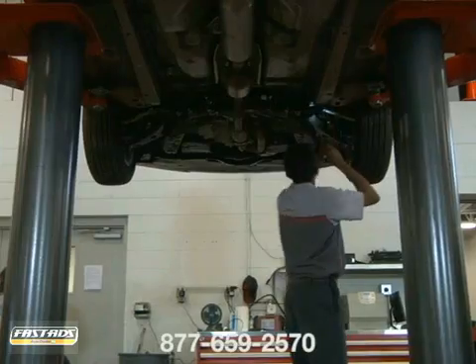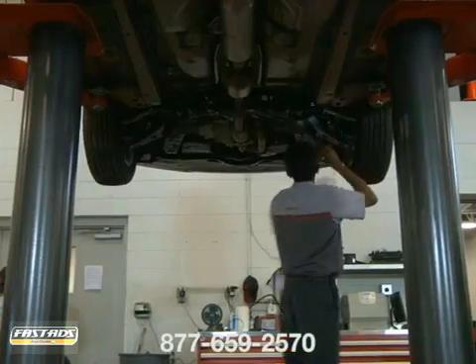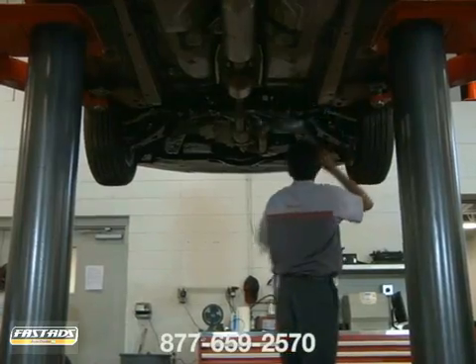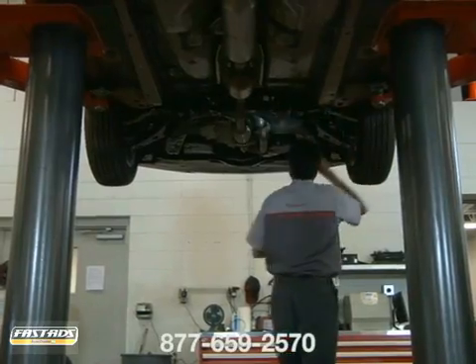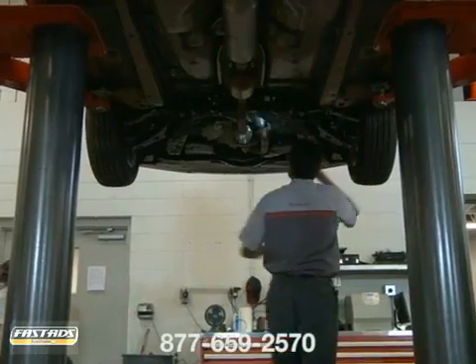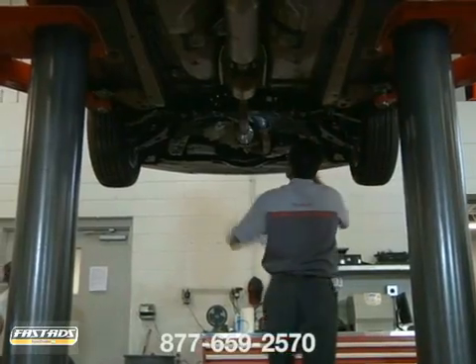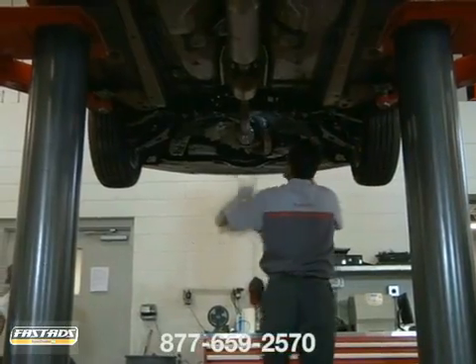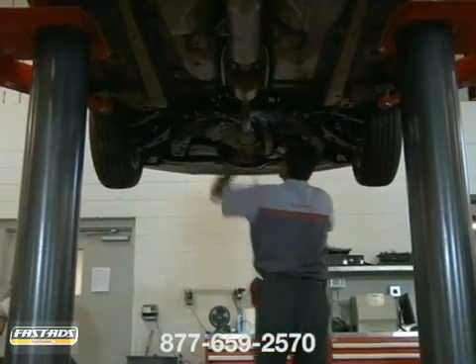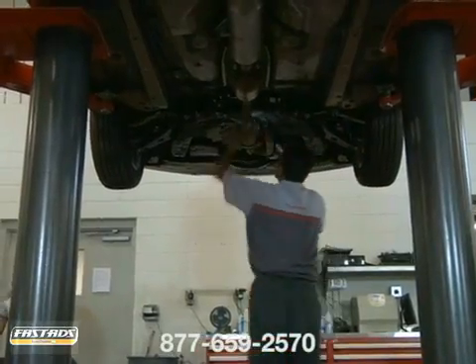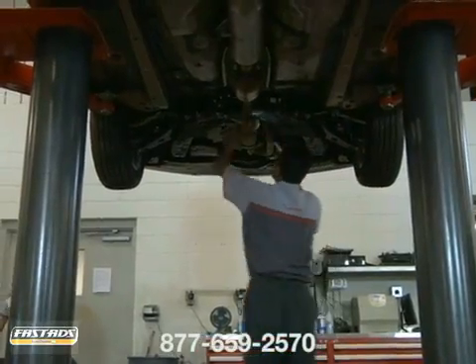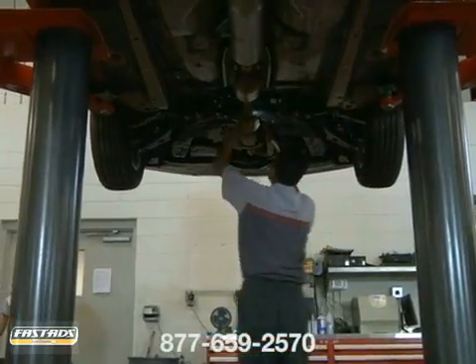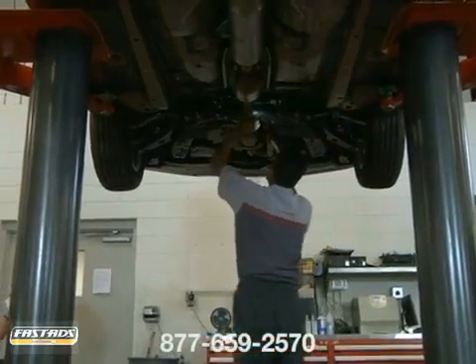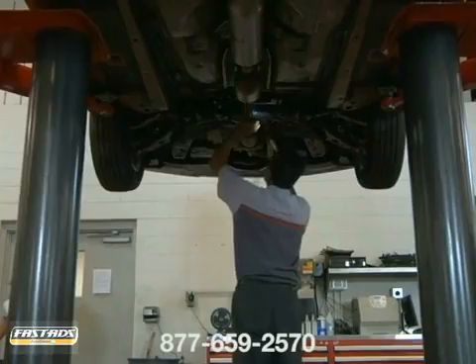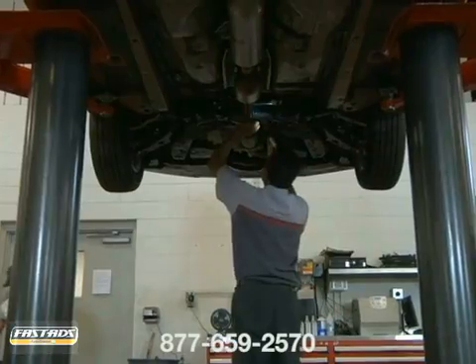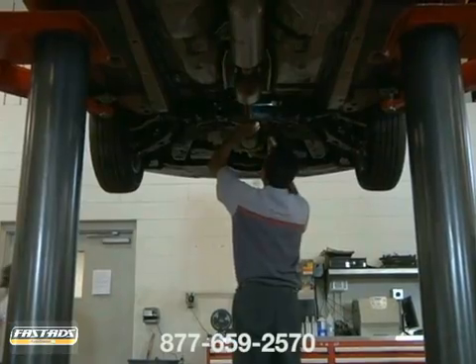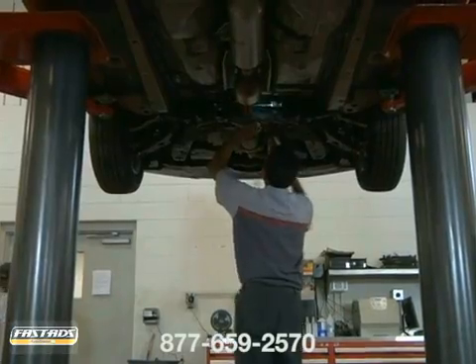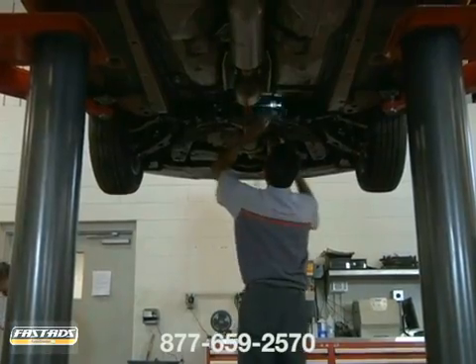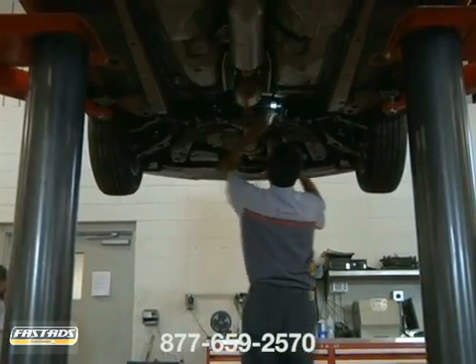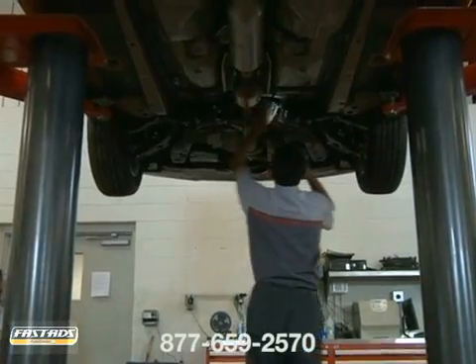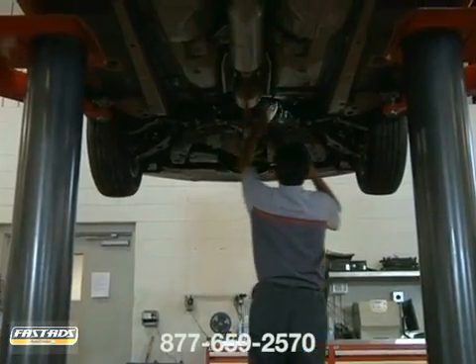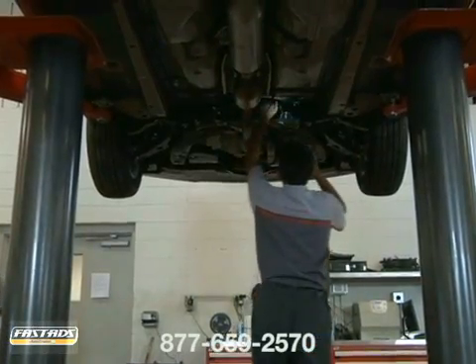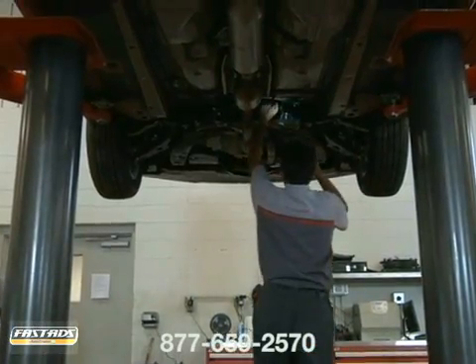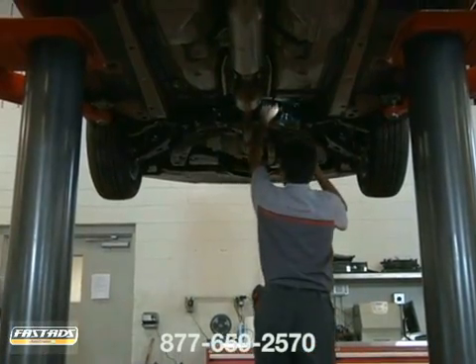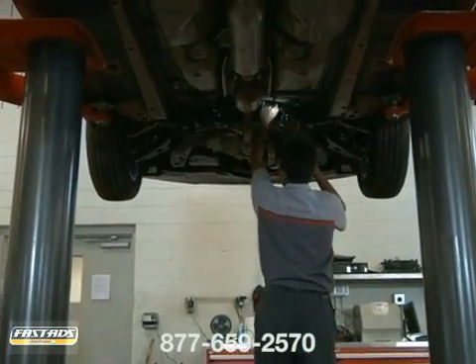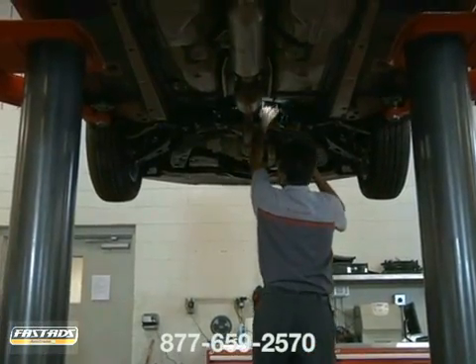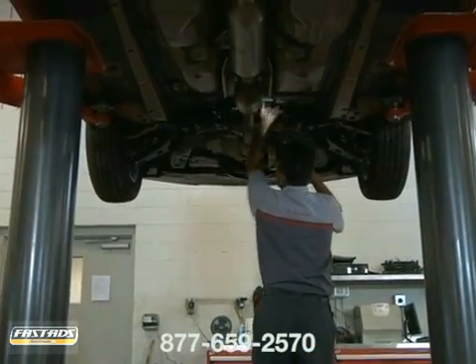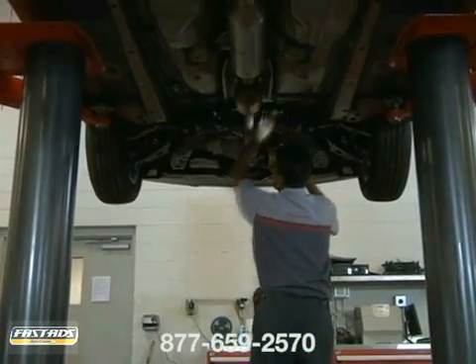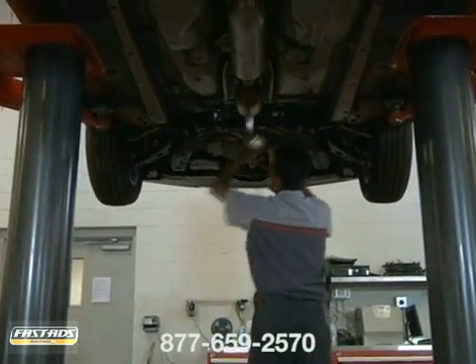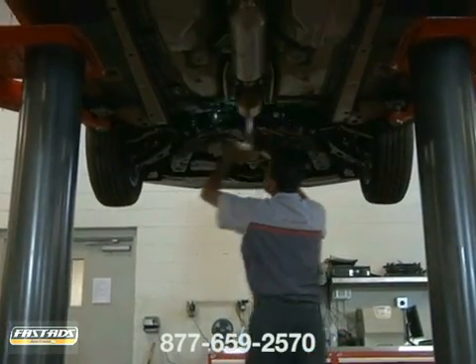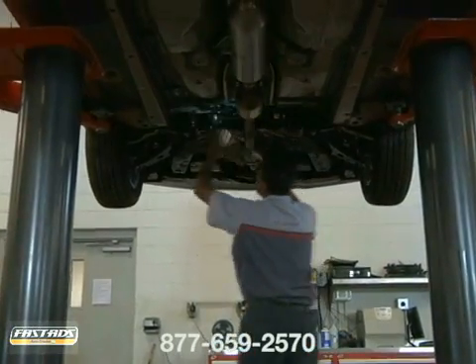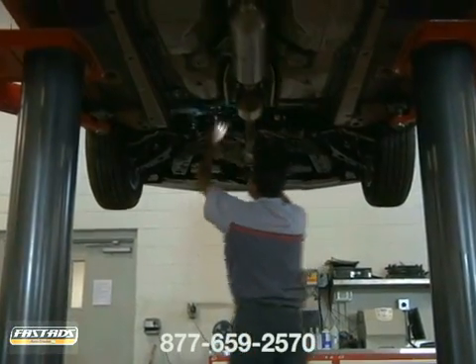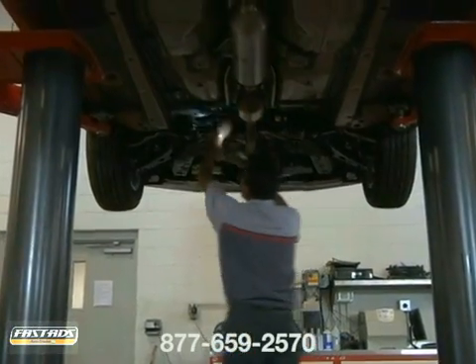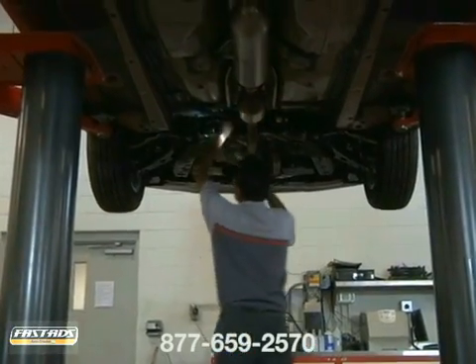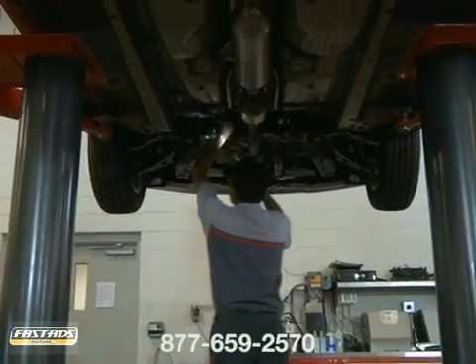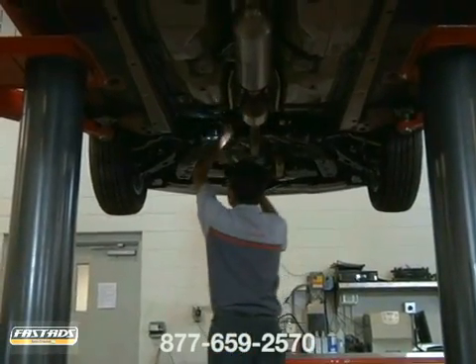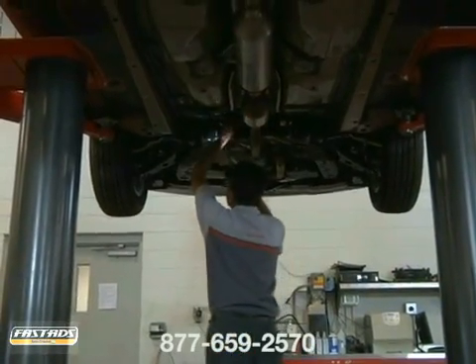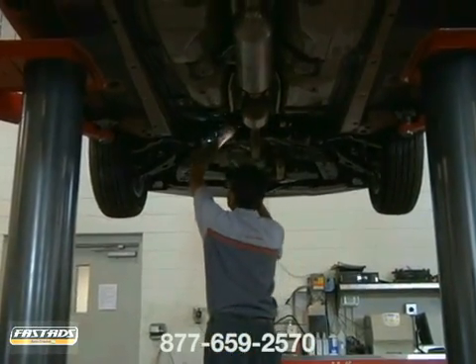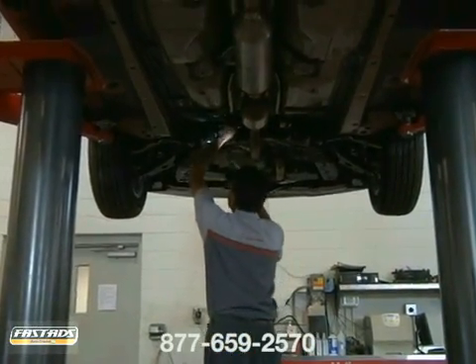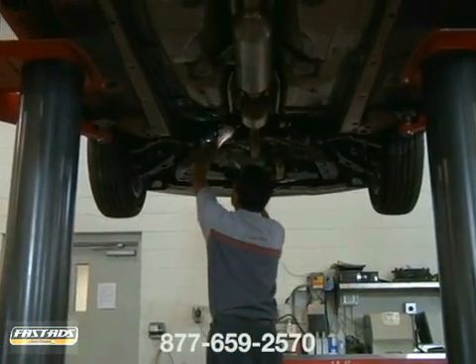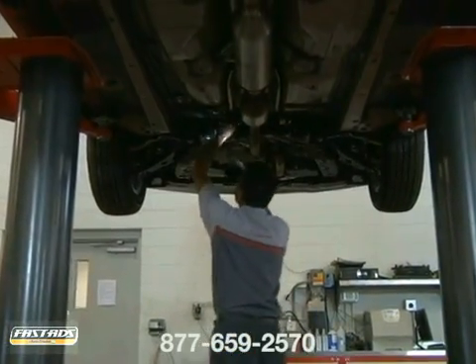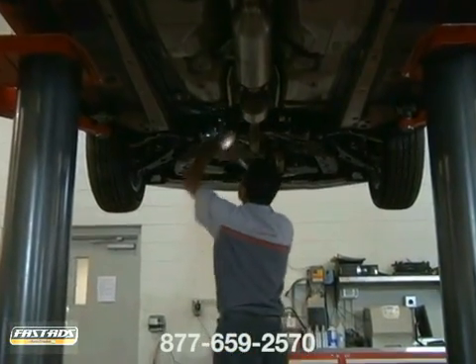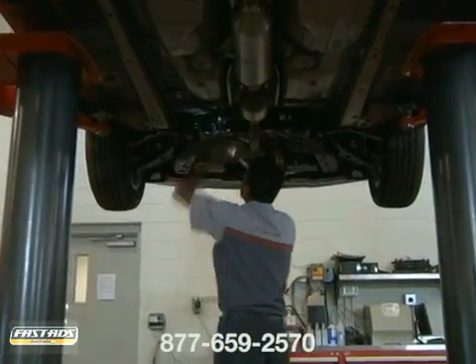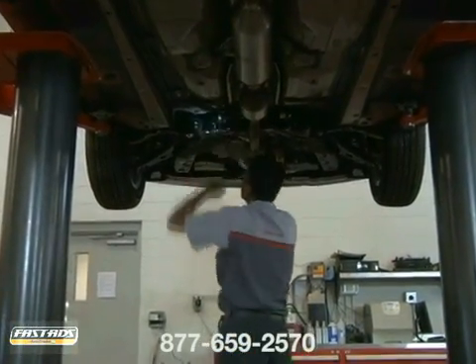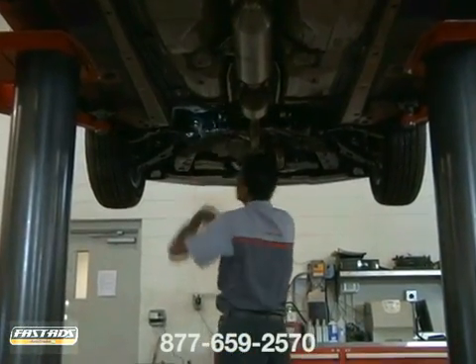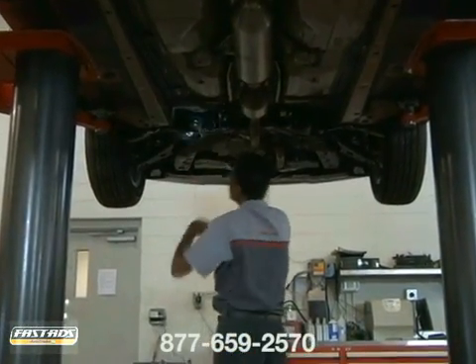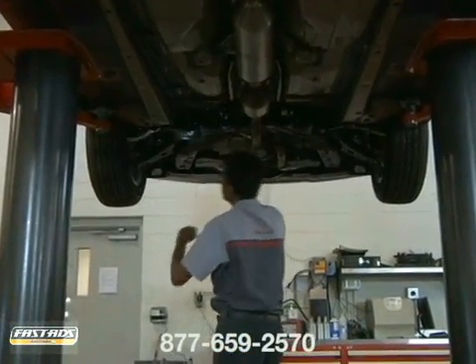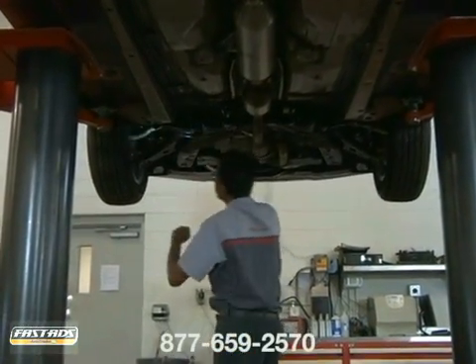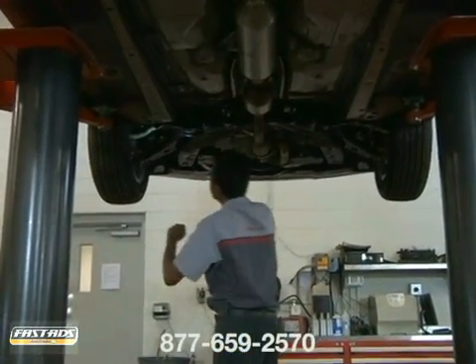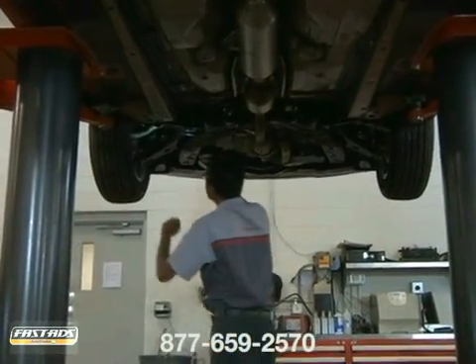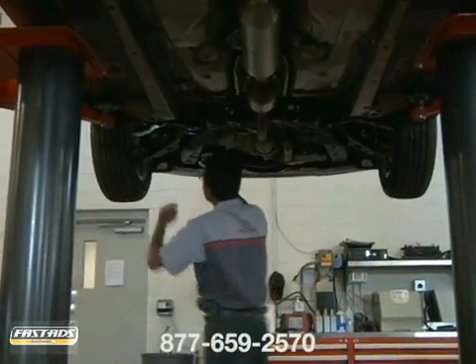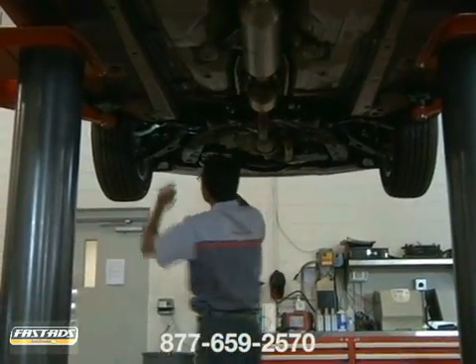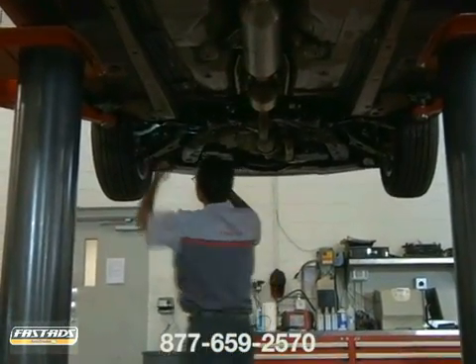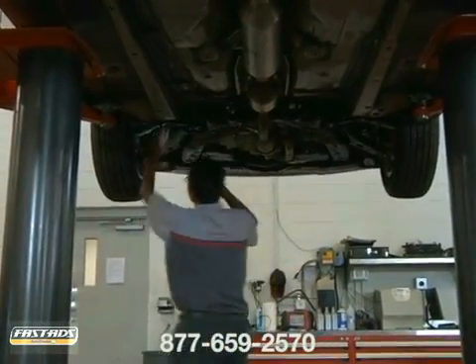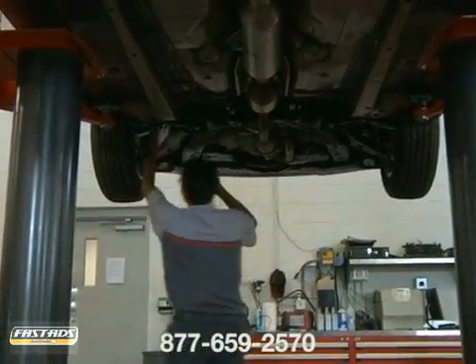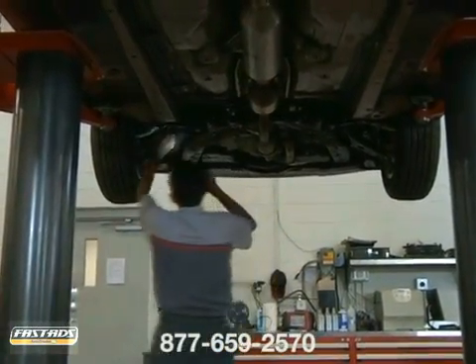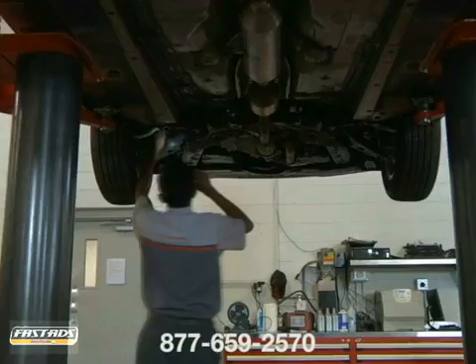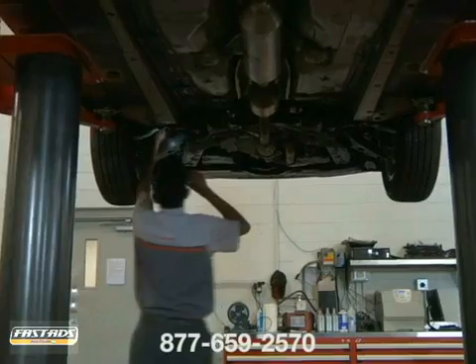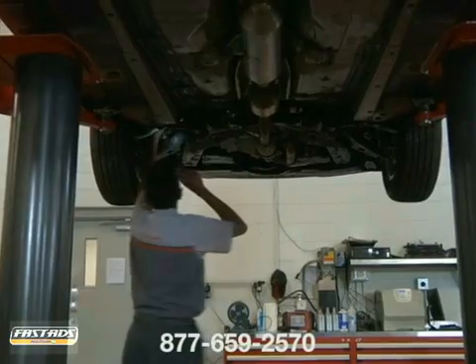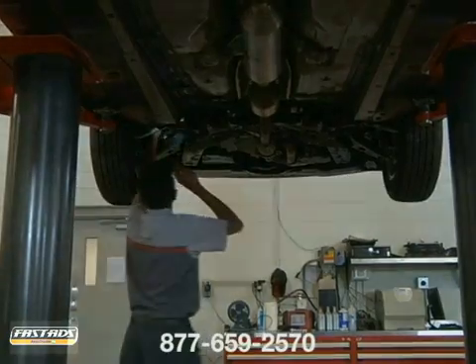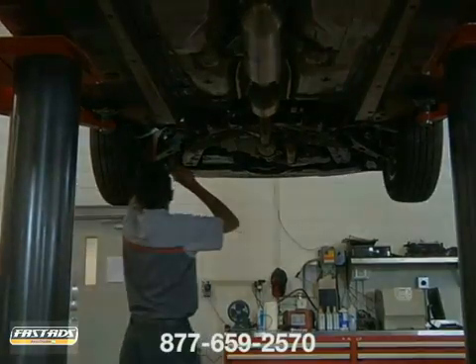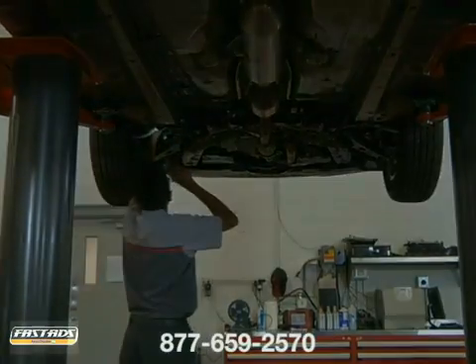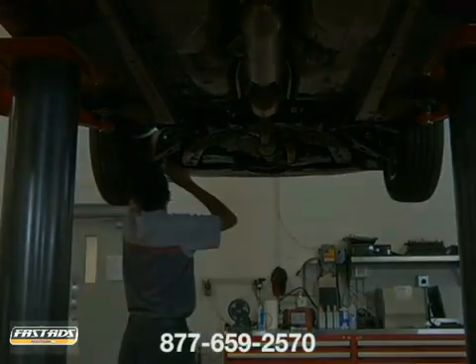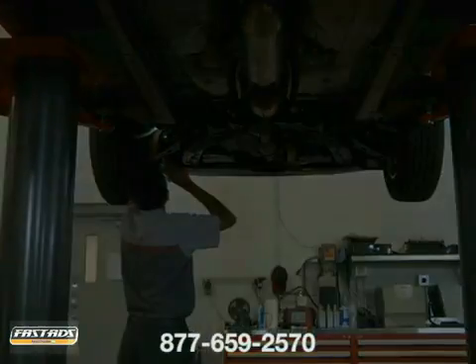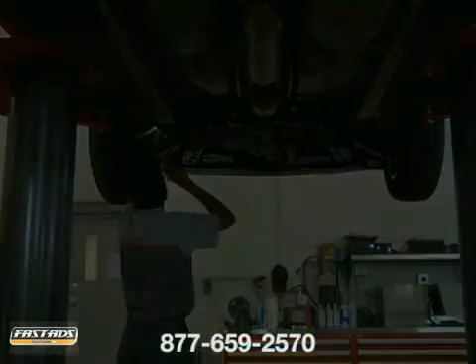It's important to consult with a technician right away if you notice a leak, as repair bills tend to rise in proportion to mileage driven after the first signs of trouble.